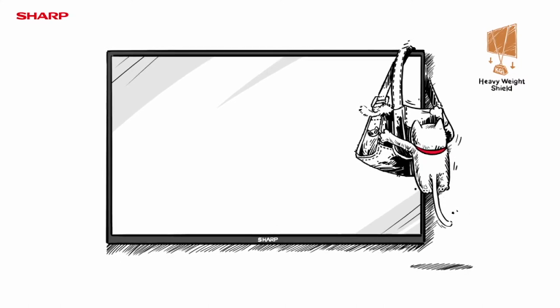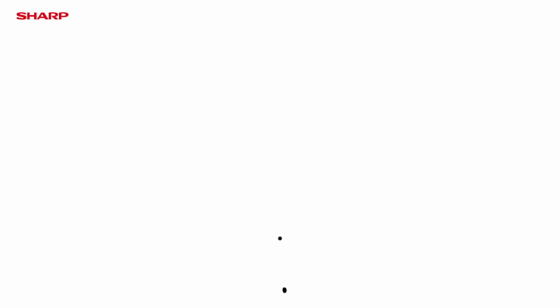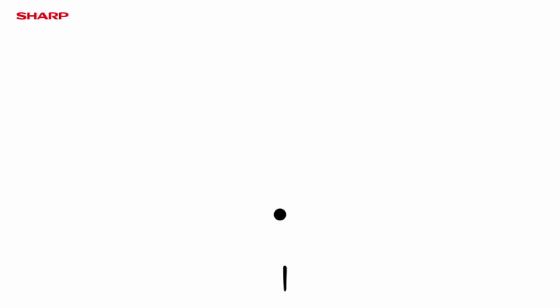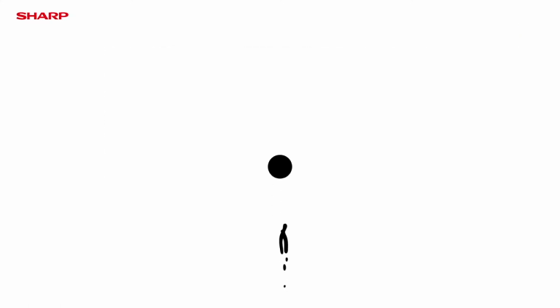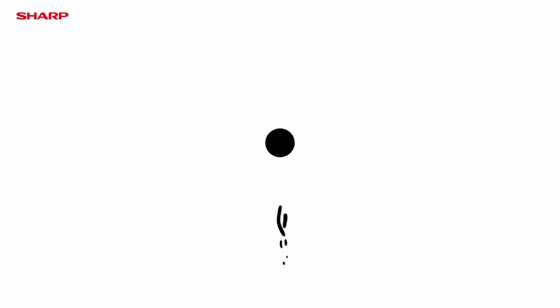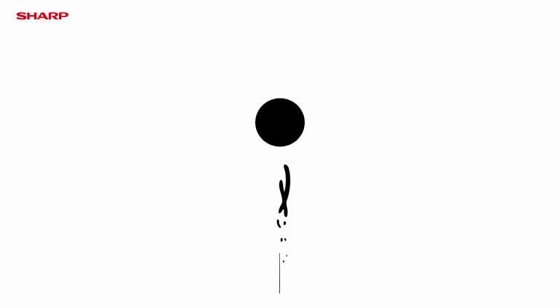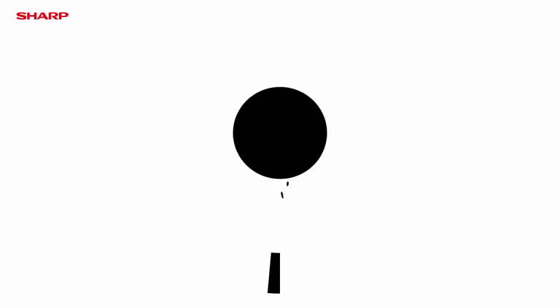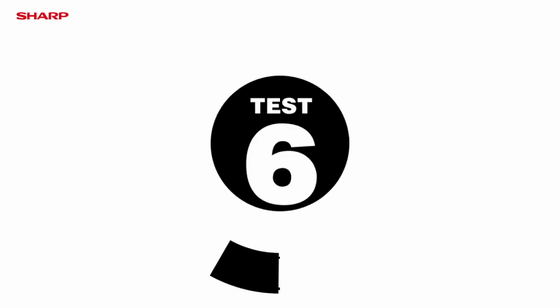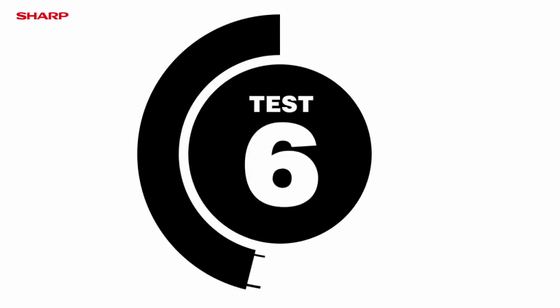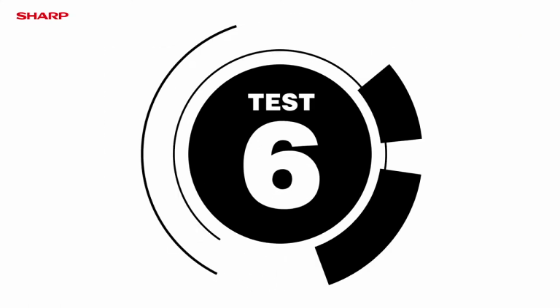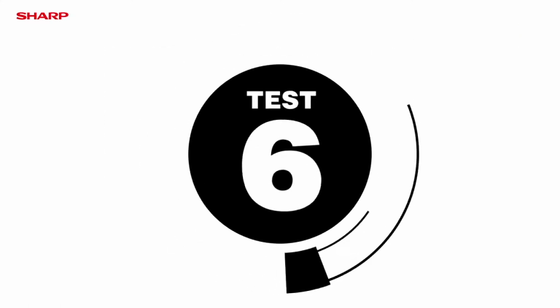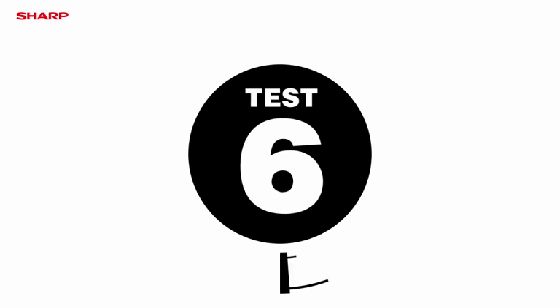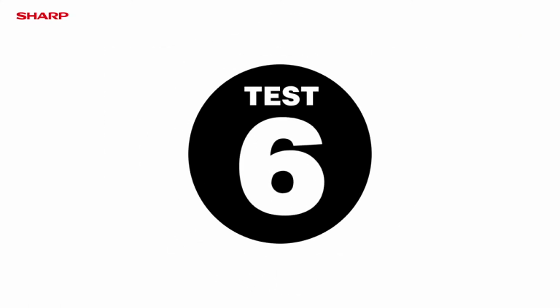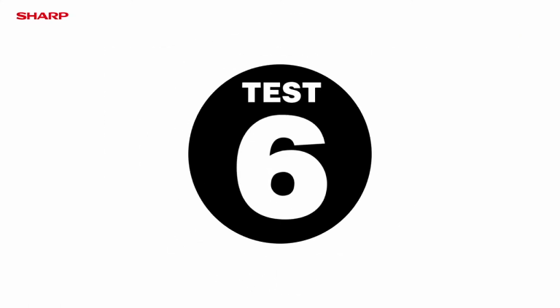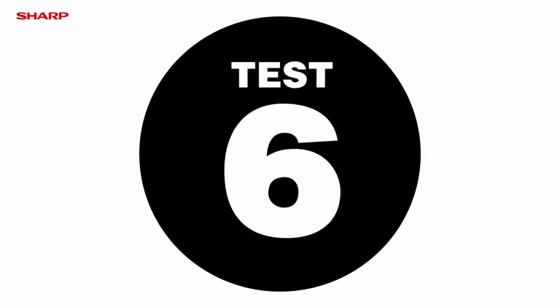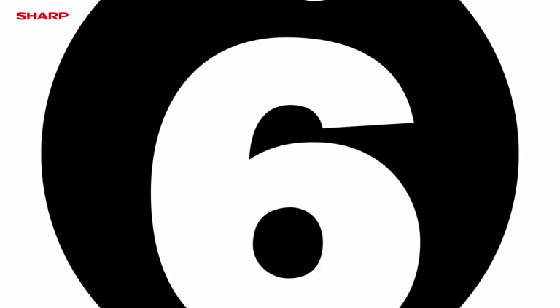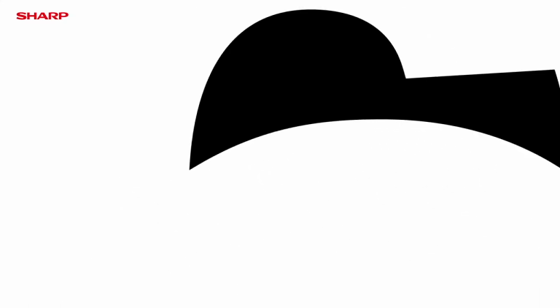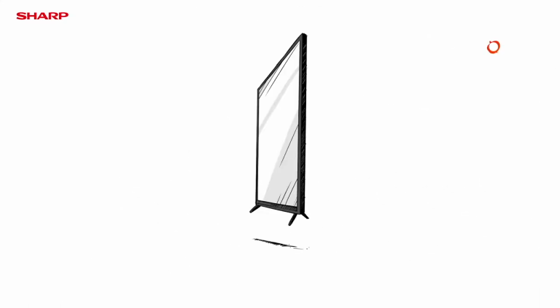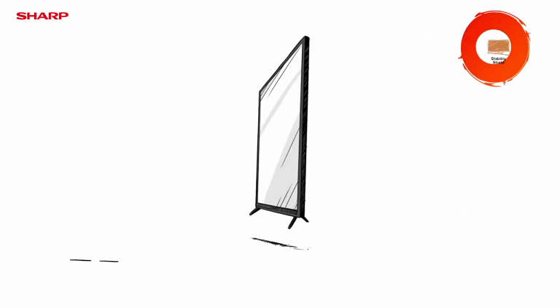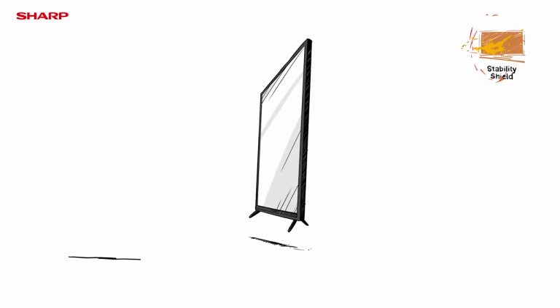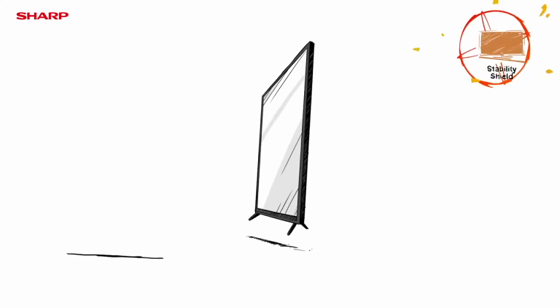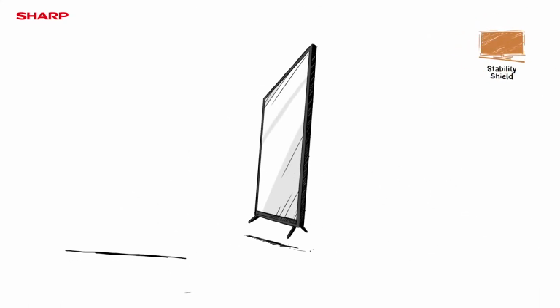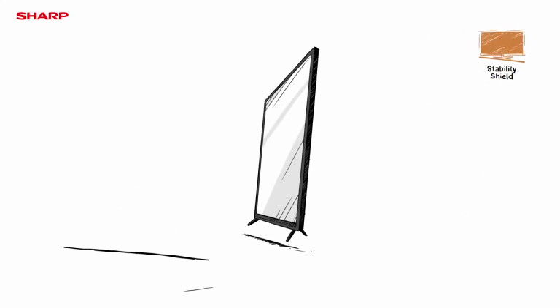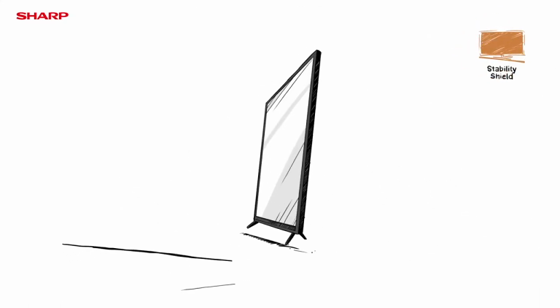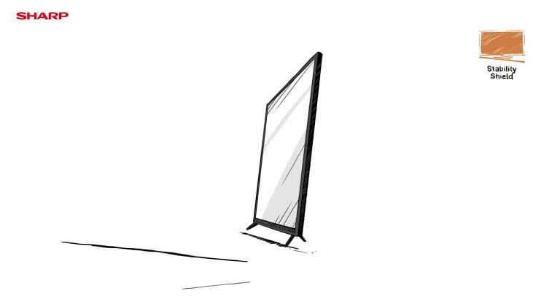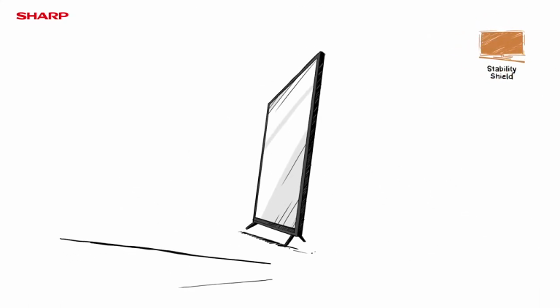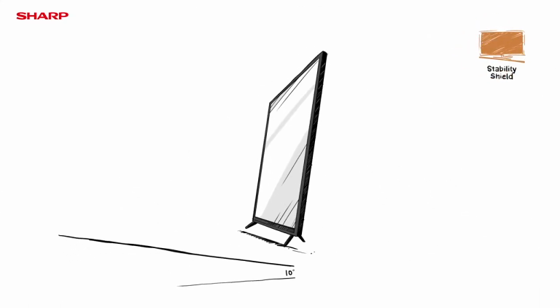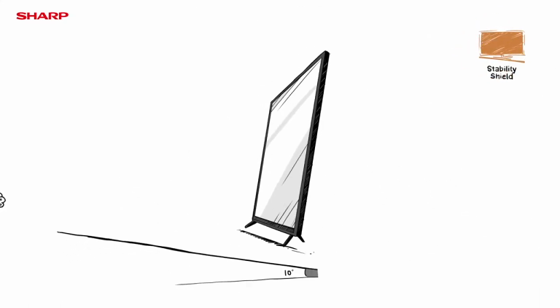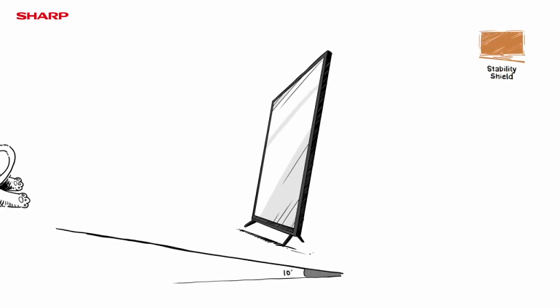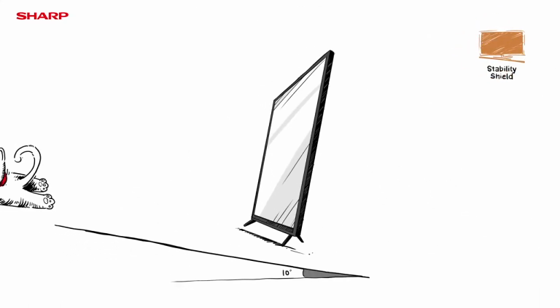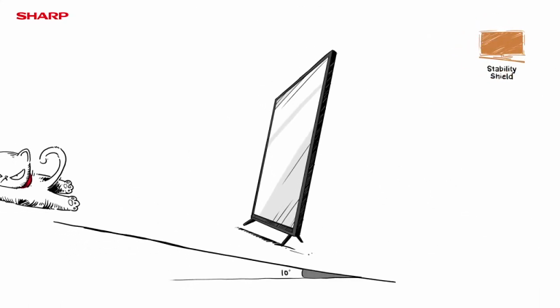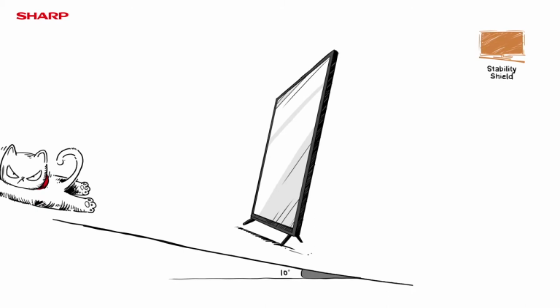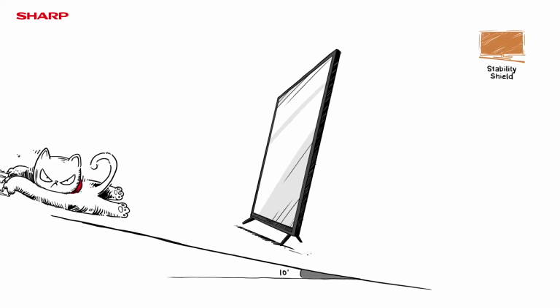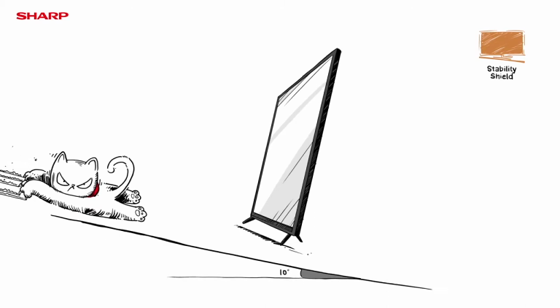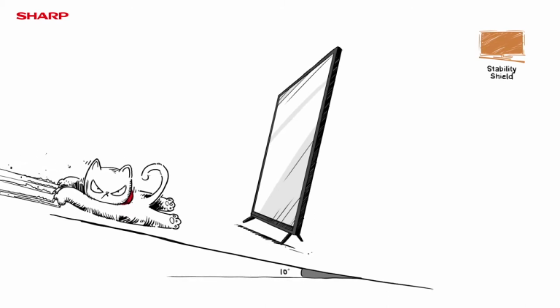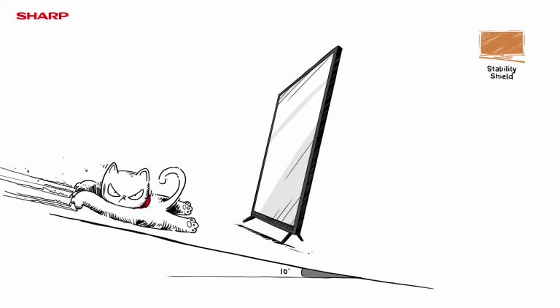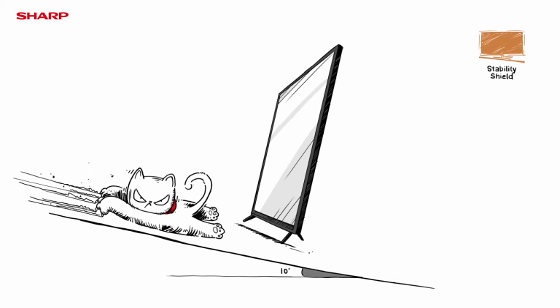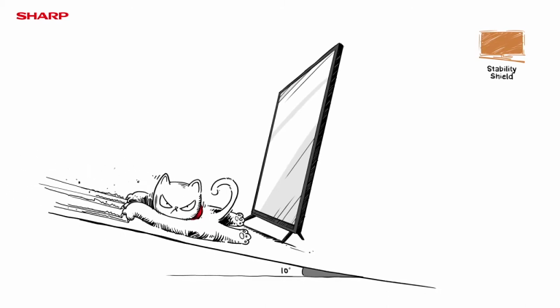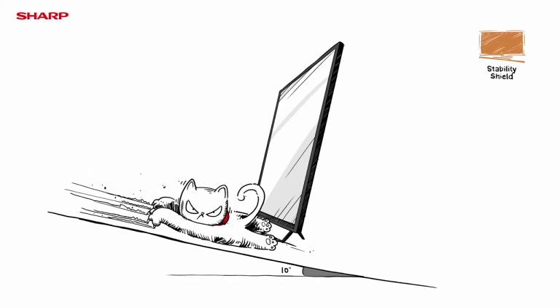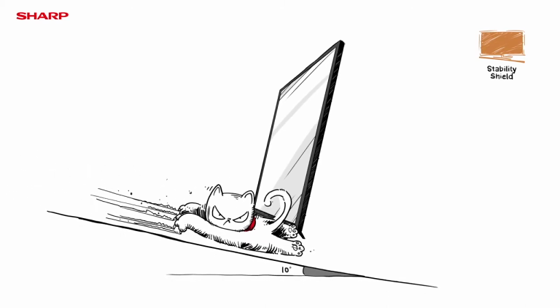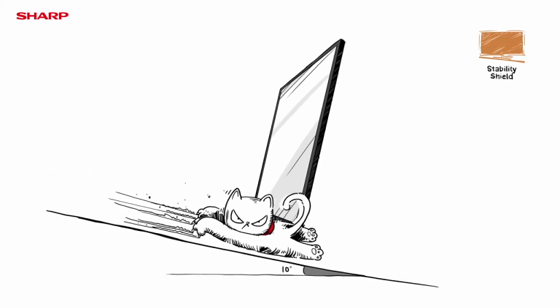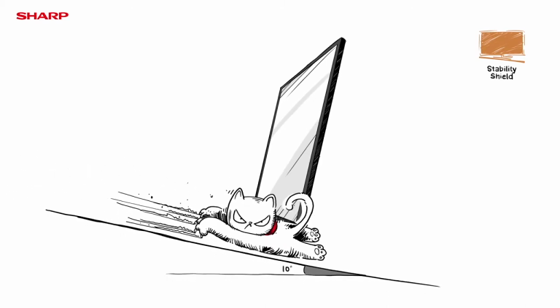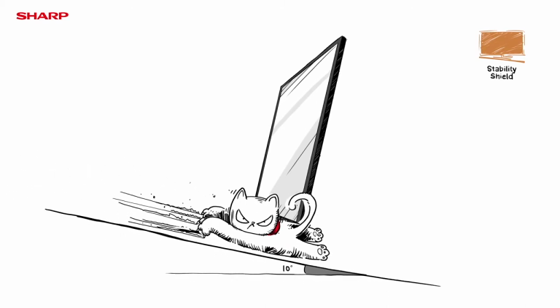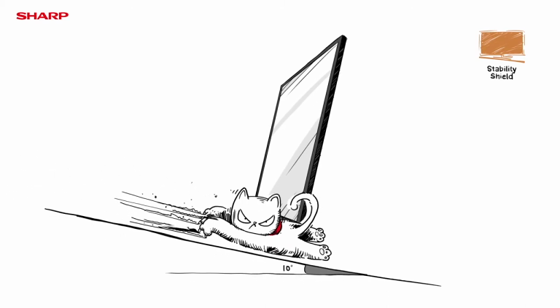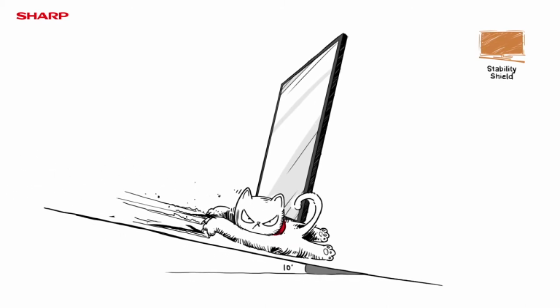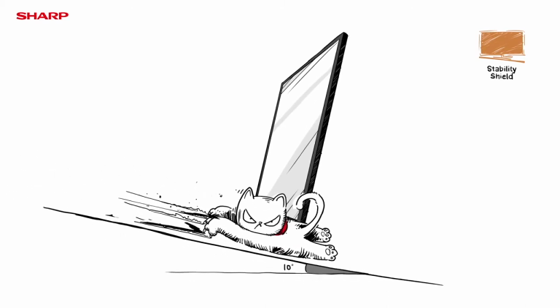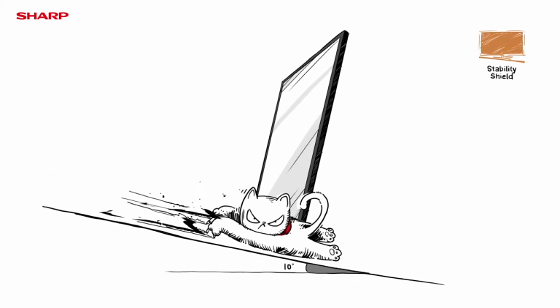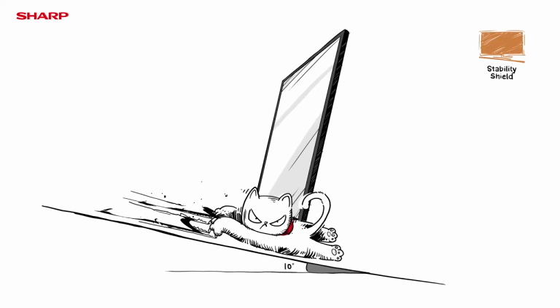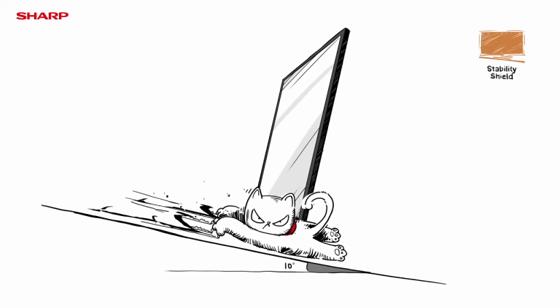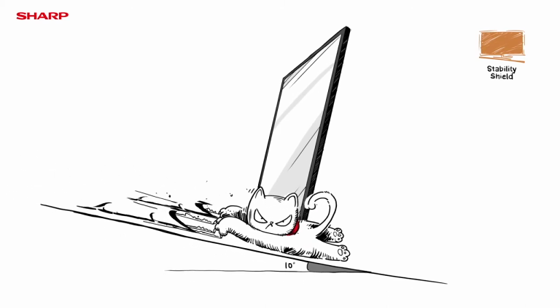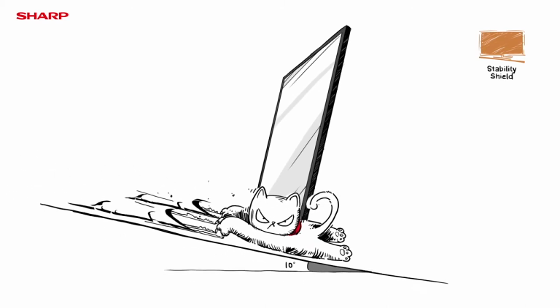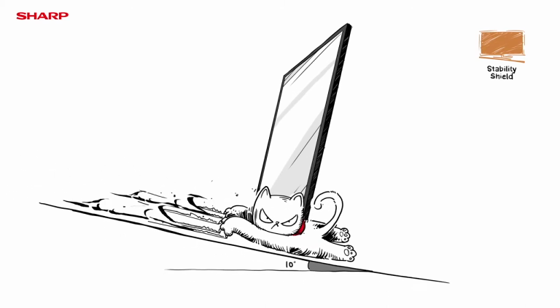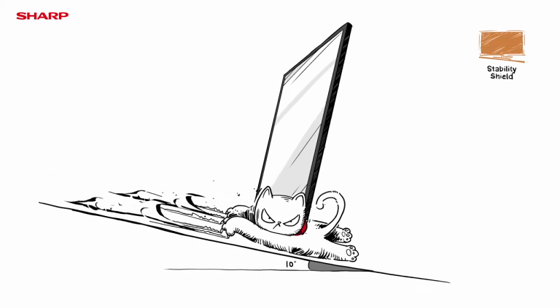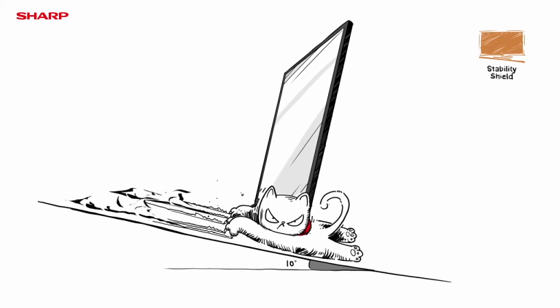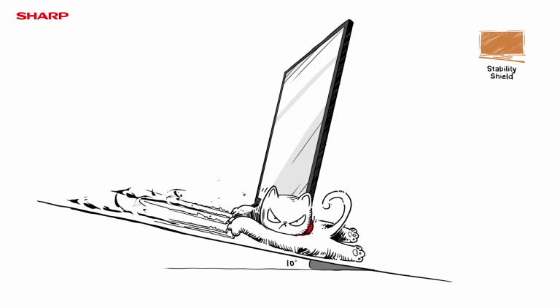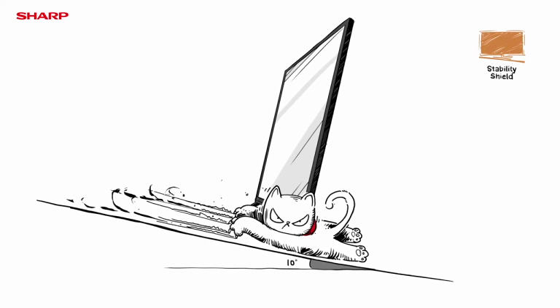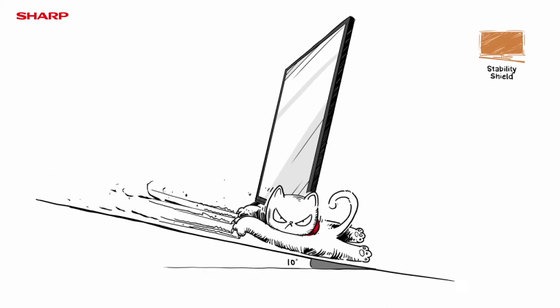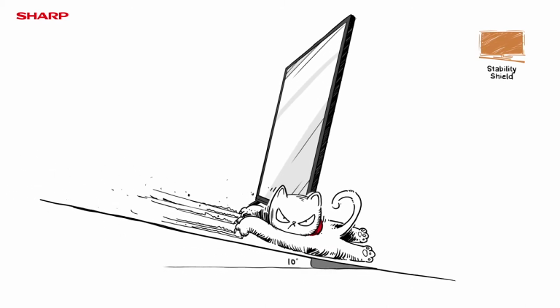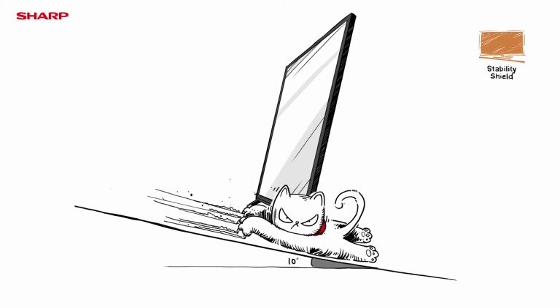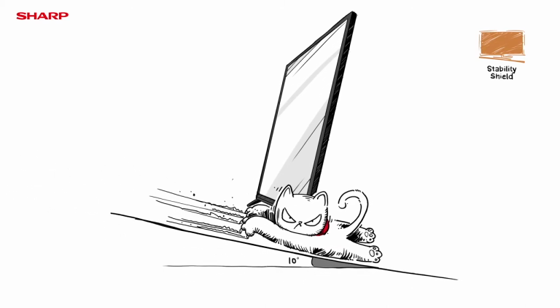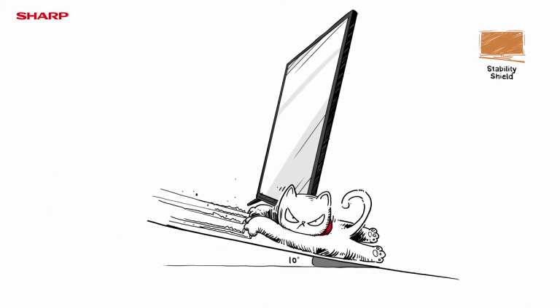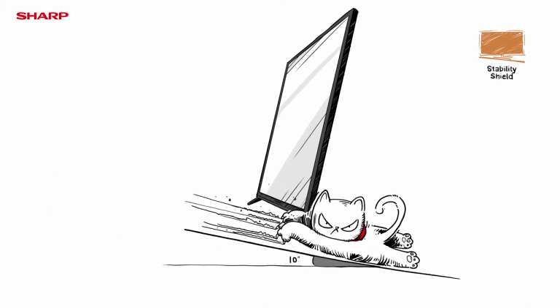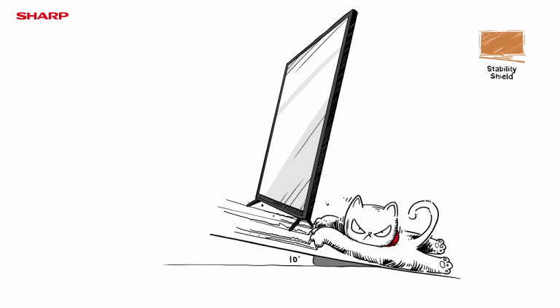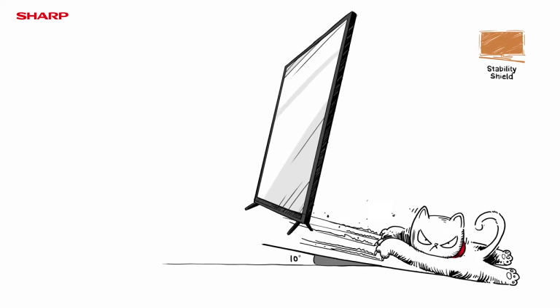Test 6: Stability Shield. Sharp Aqueous TV is proven to be structurally stable even in a tilted position.